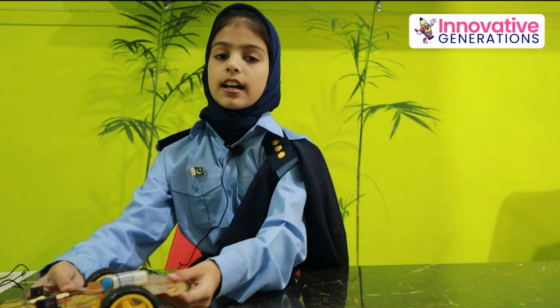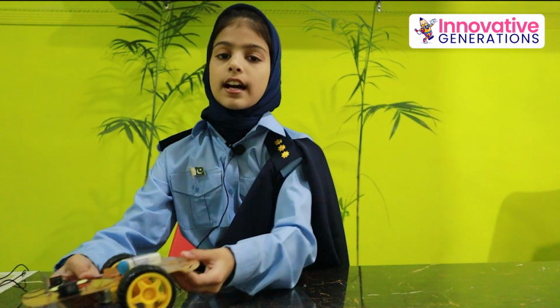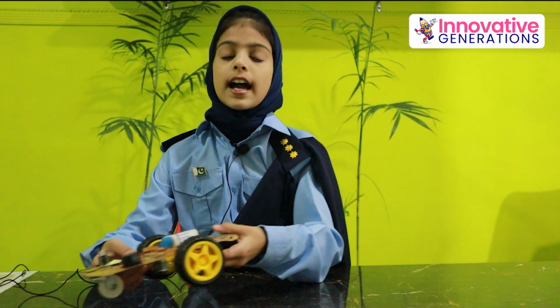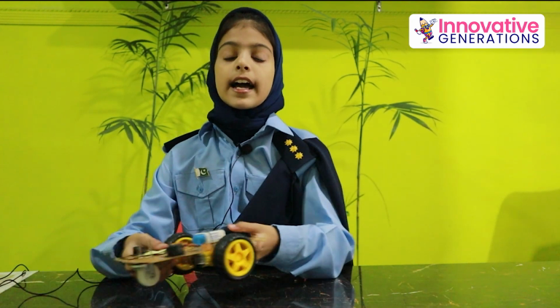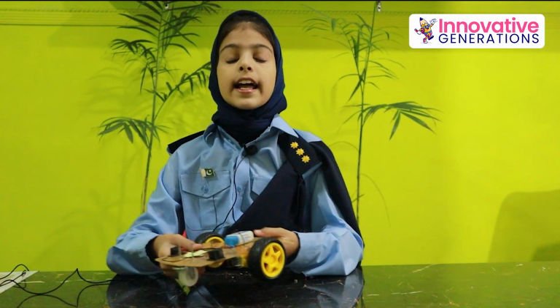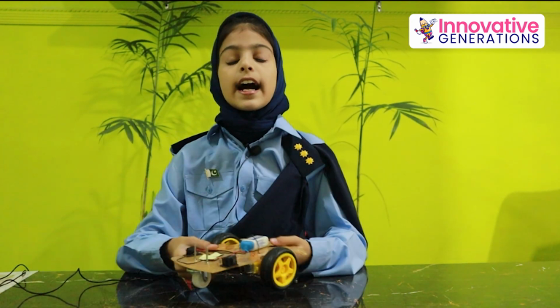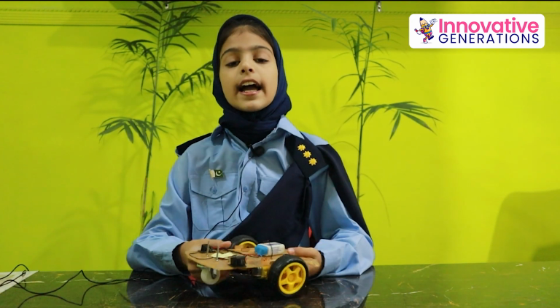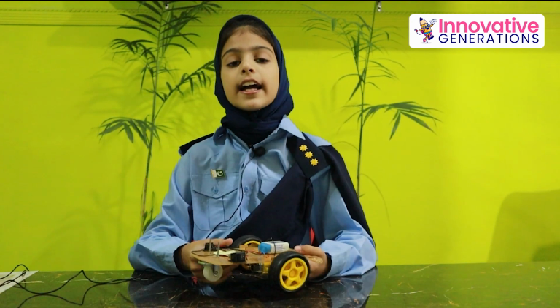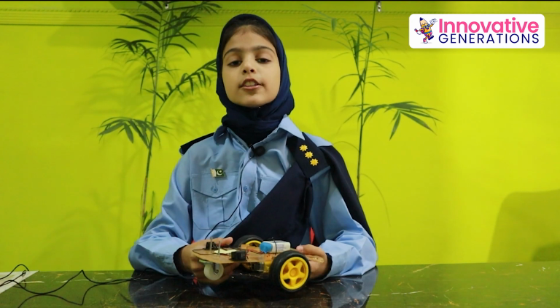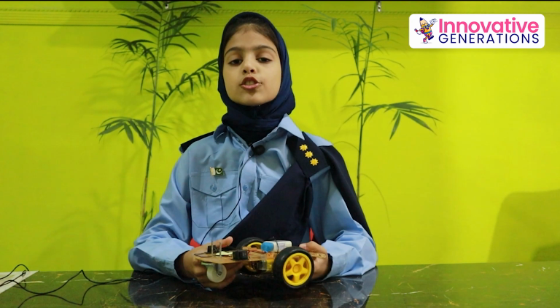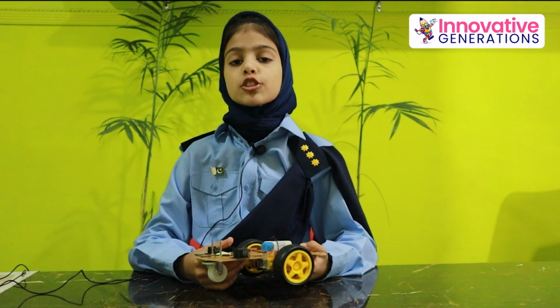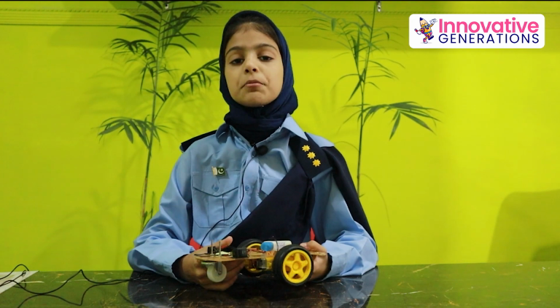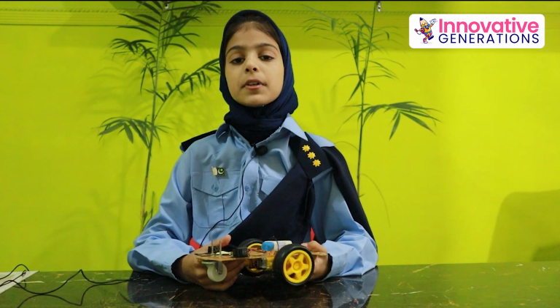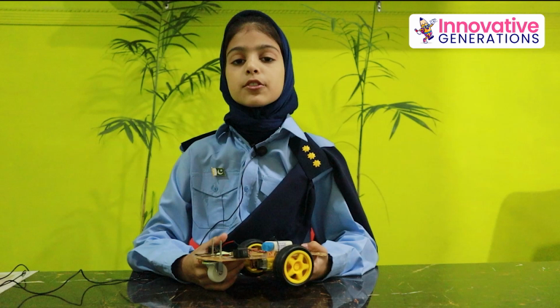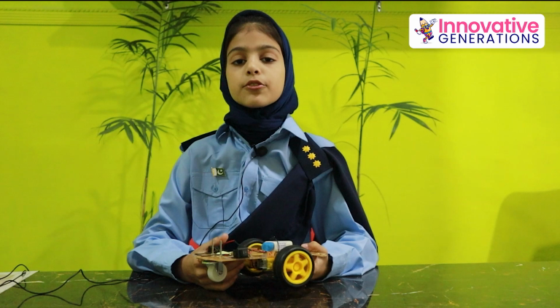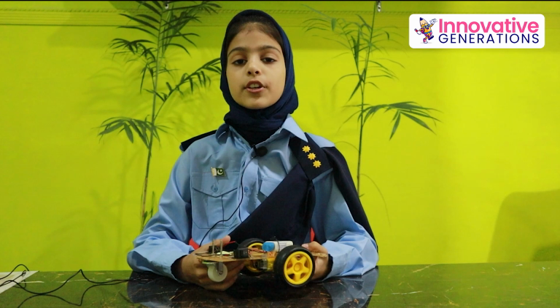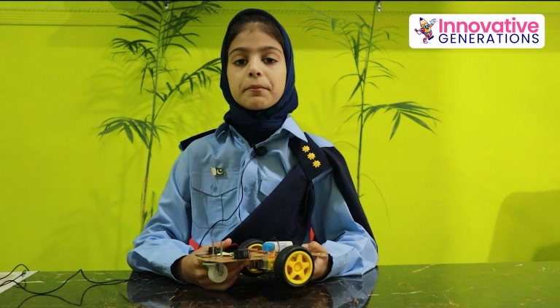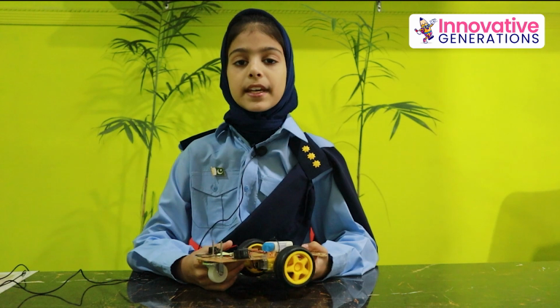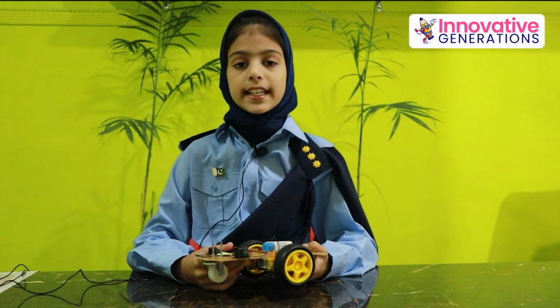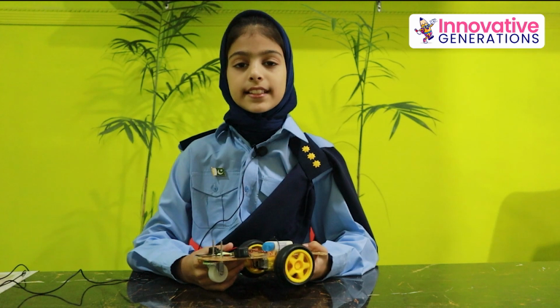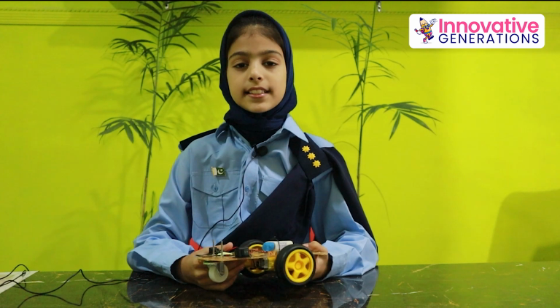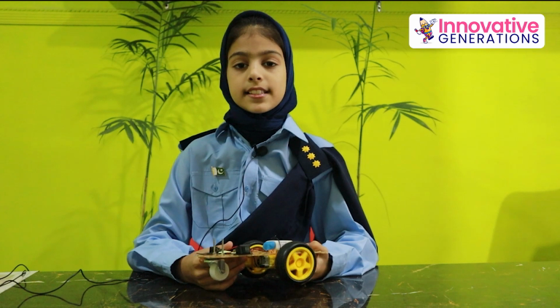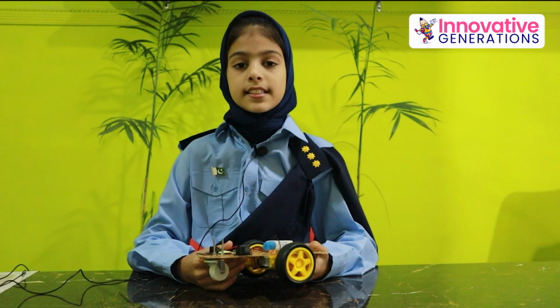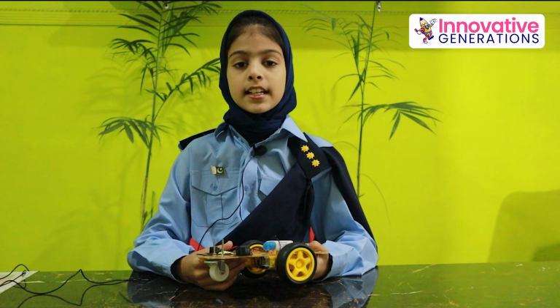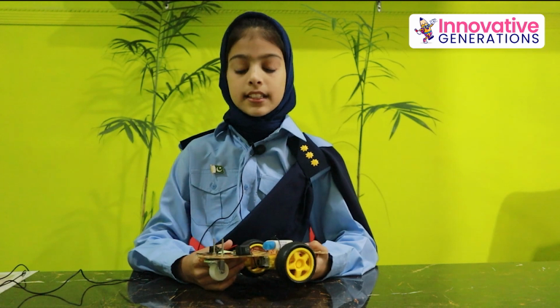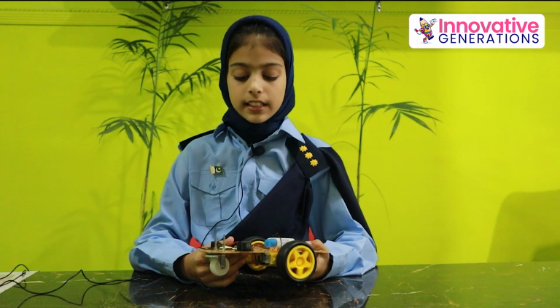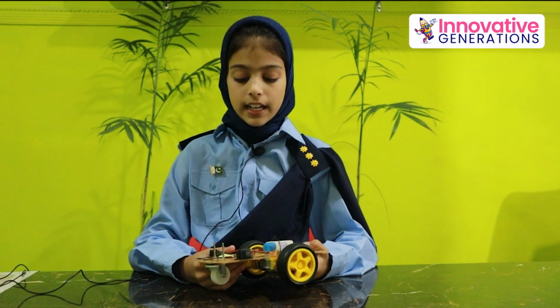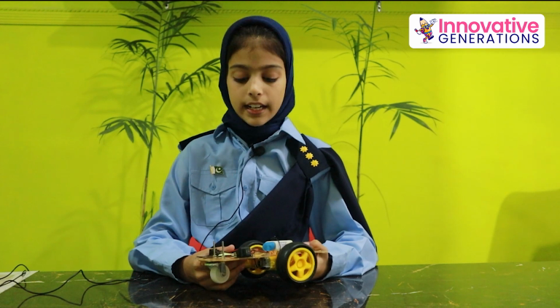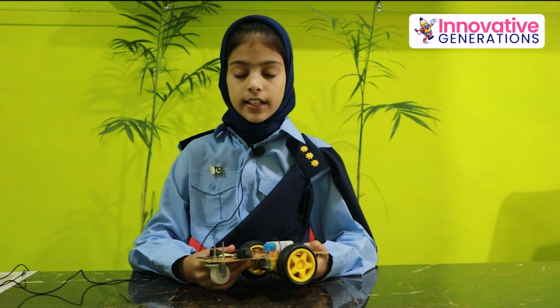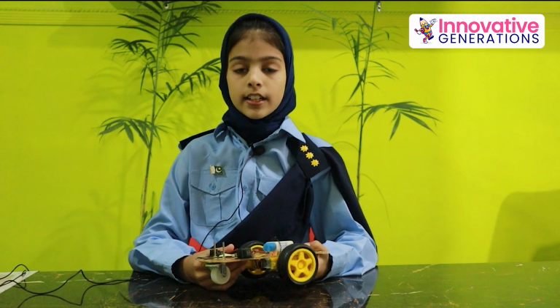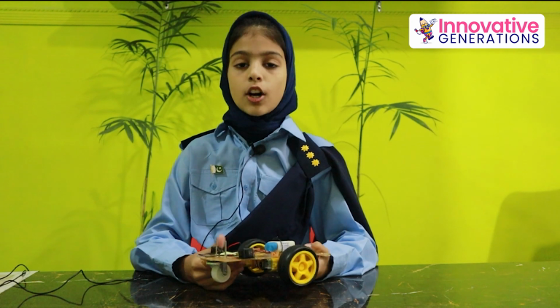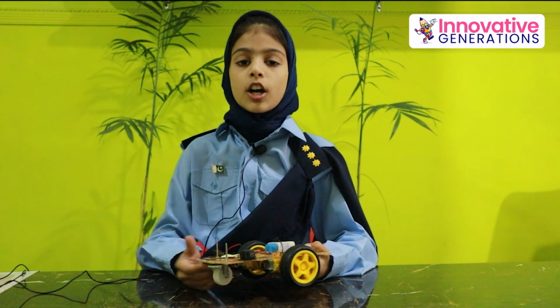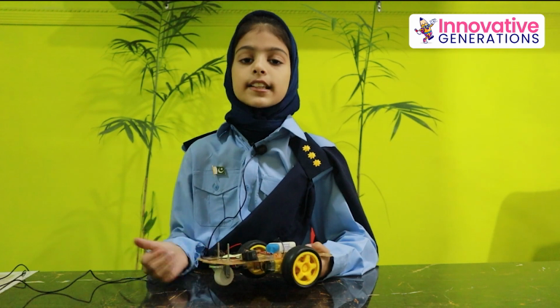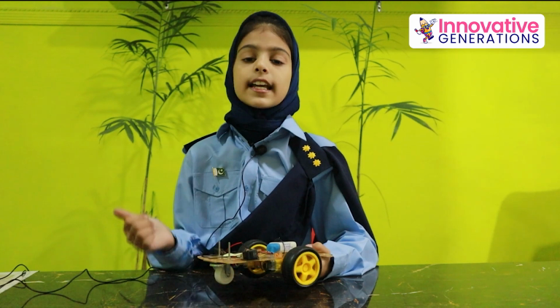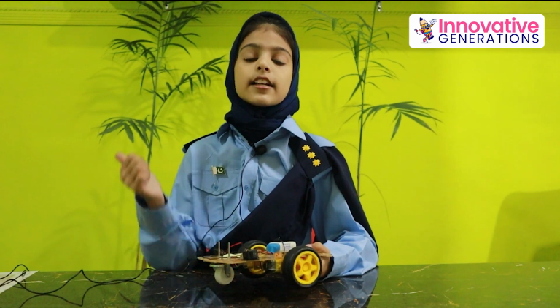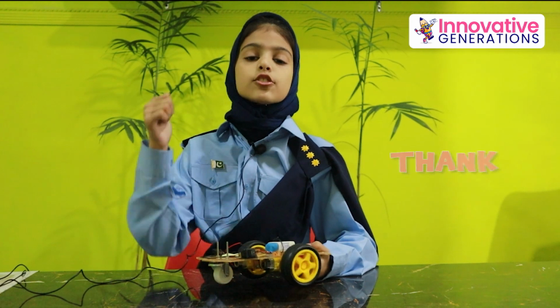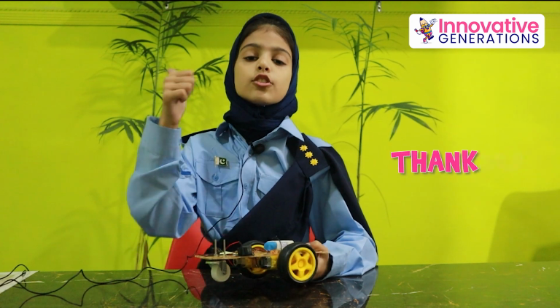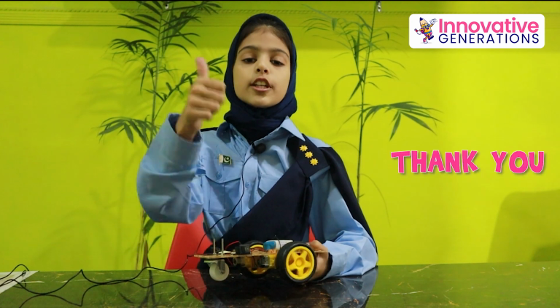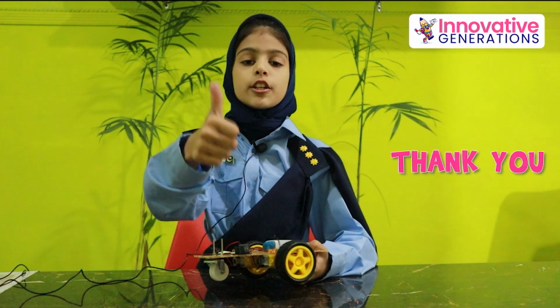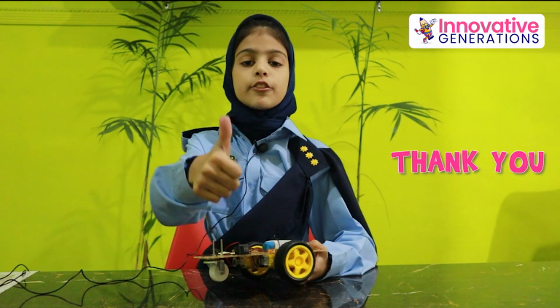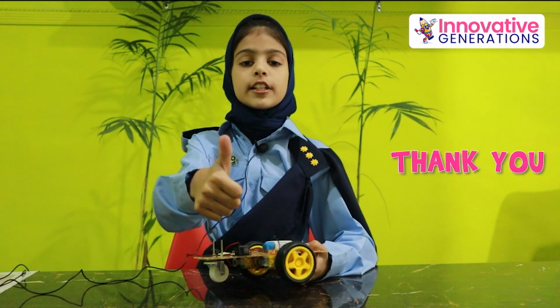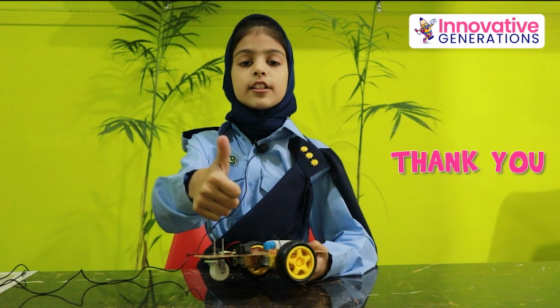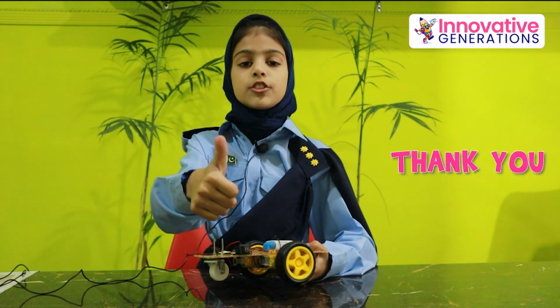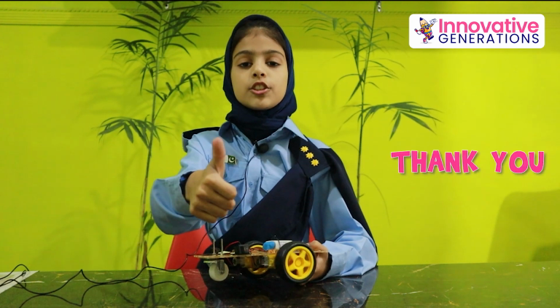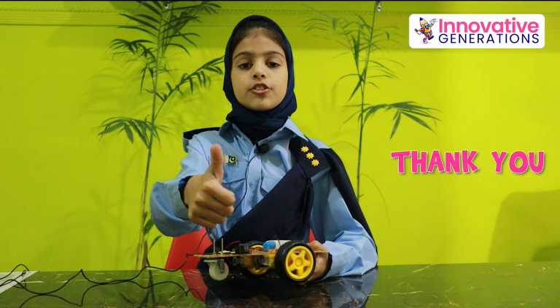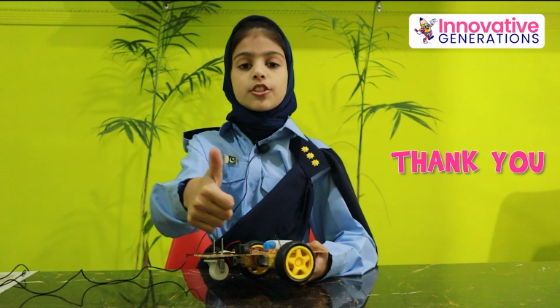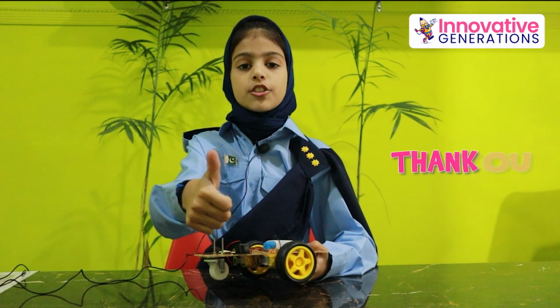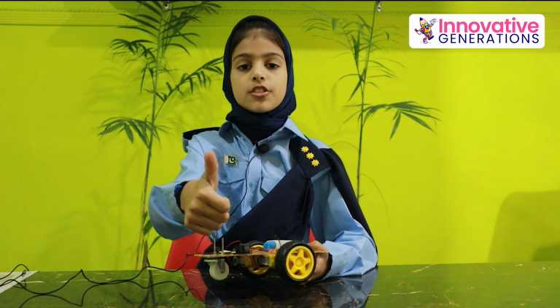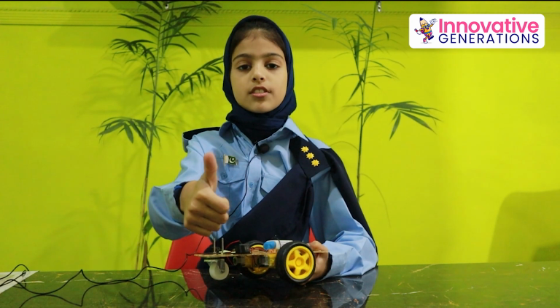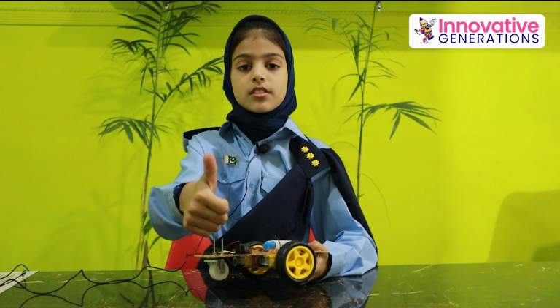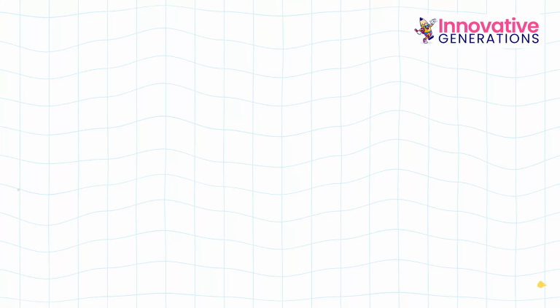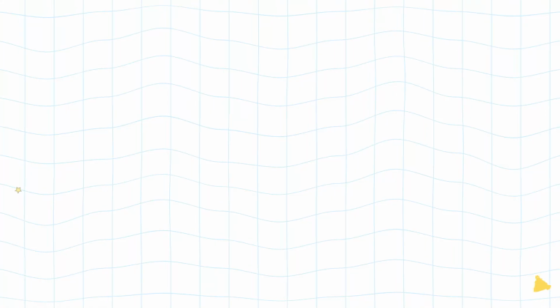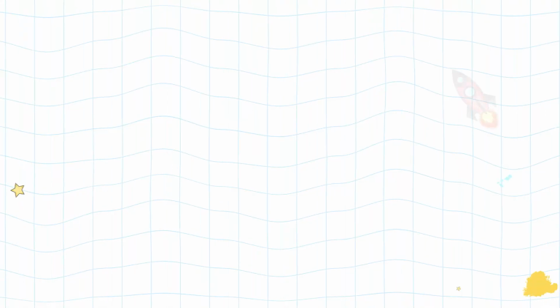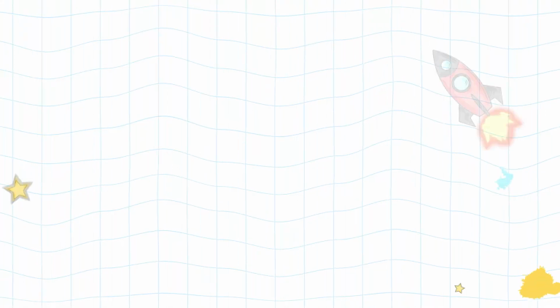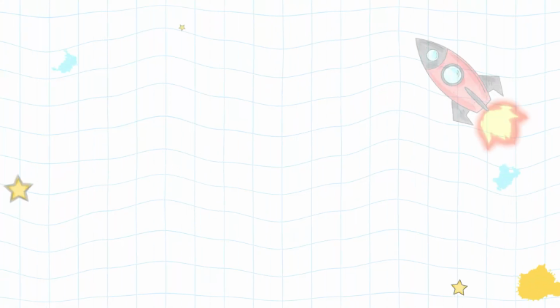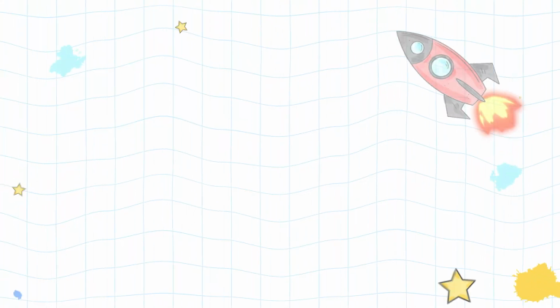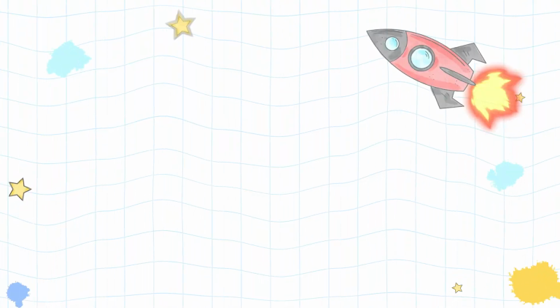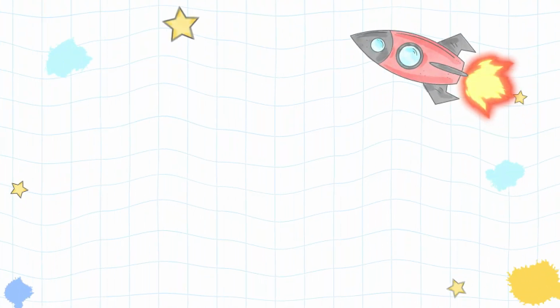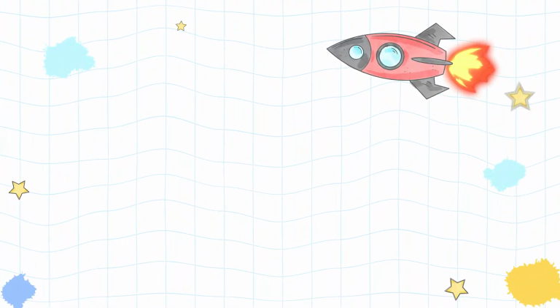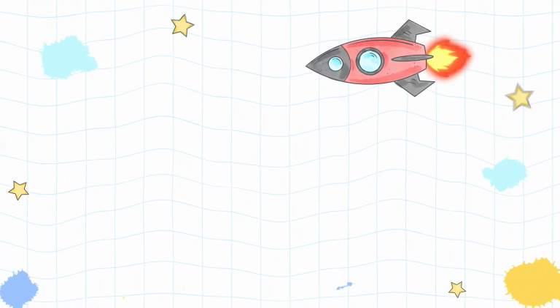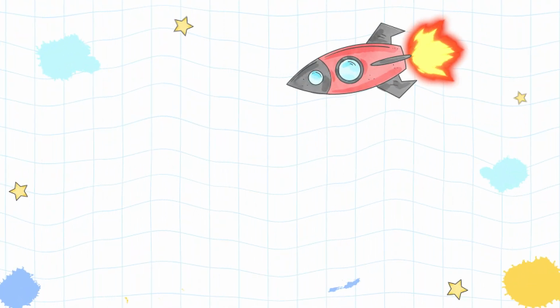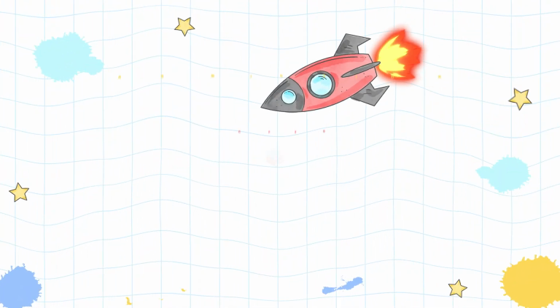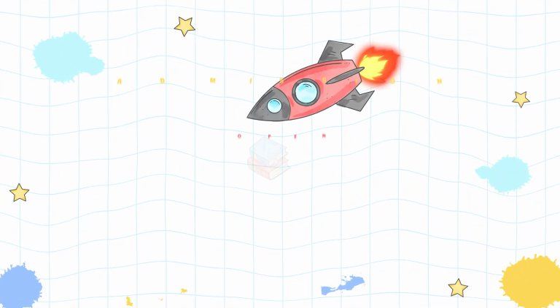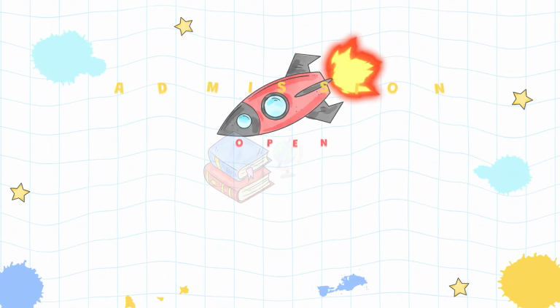And I had so much fun making this car. All thanks to Innovative Generation.